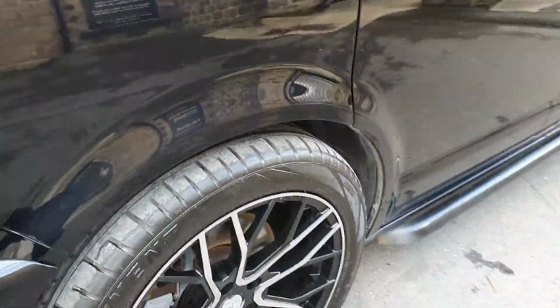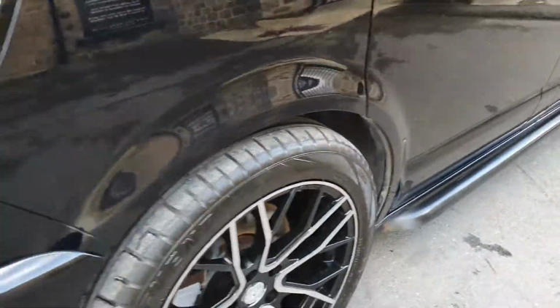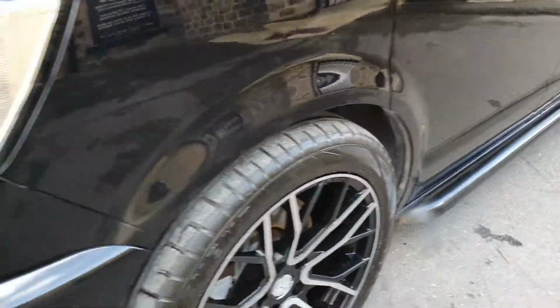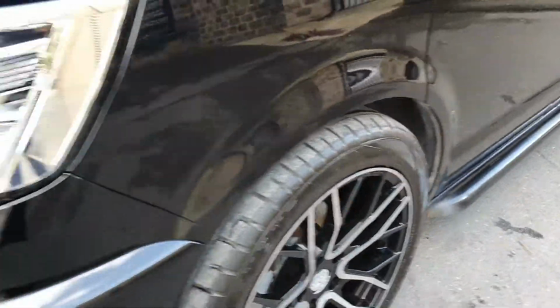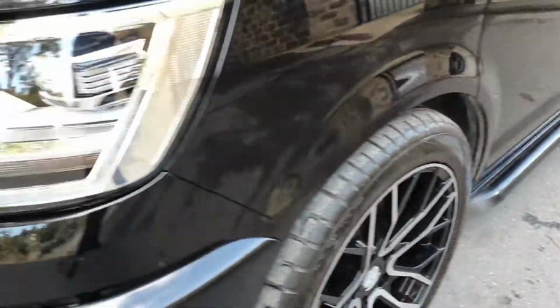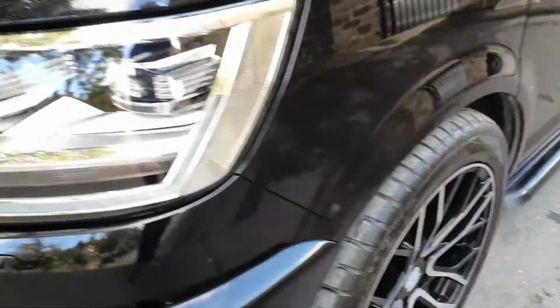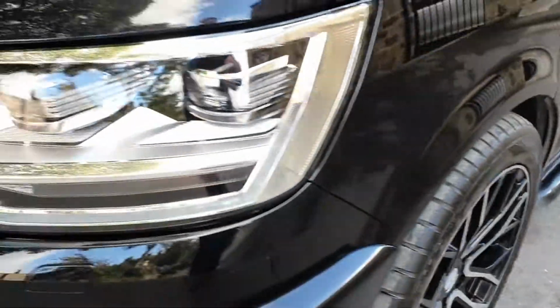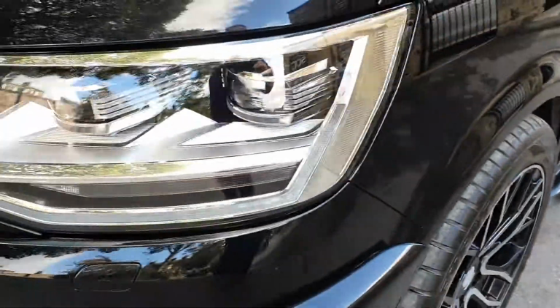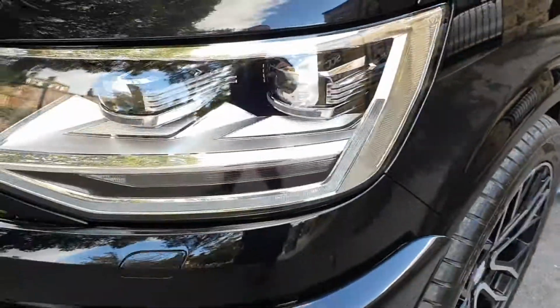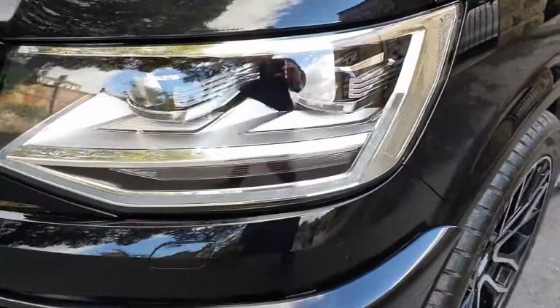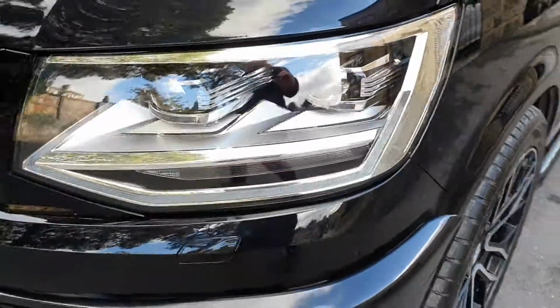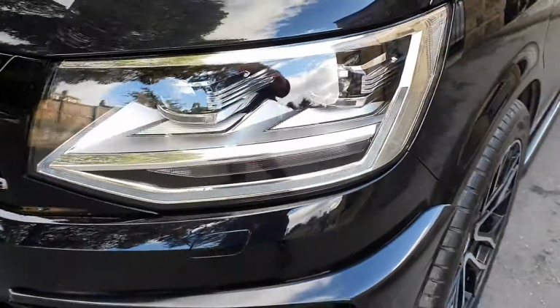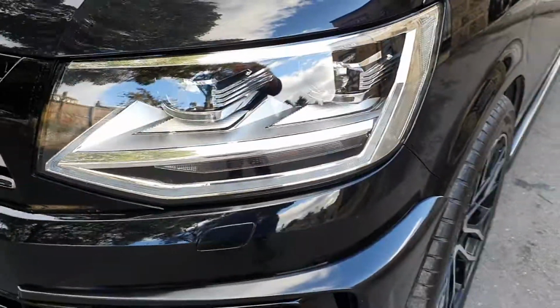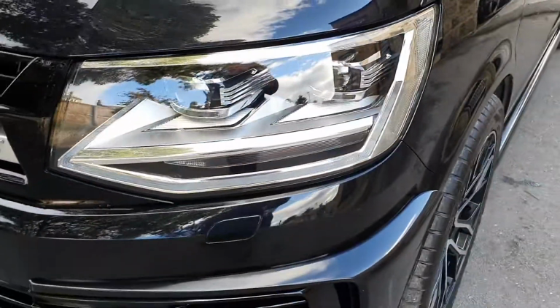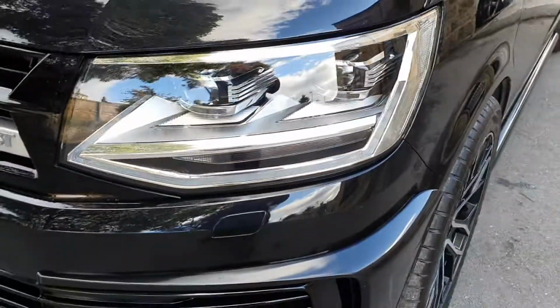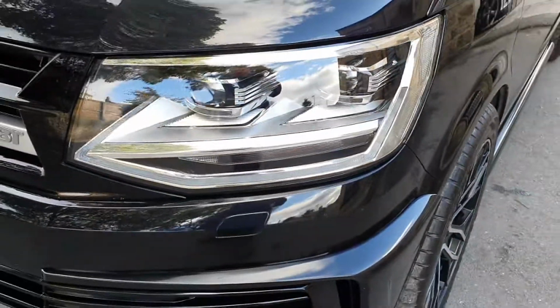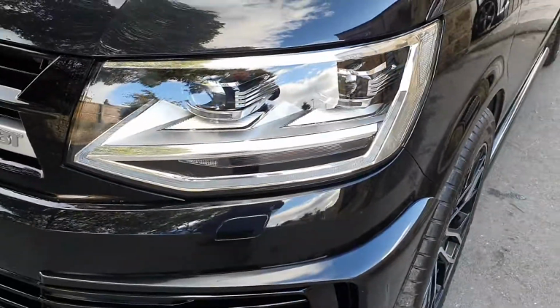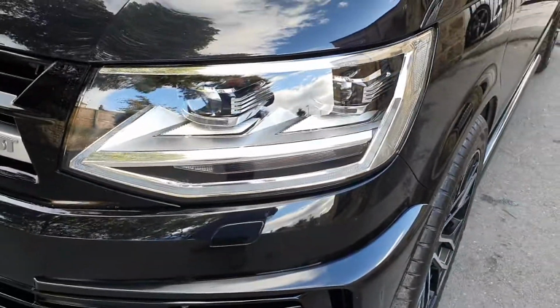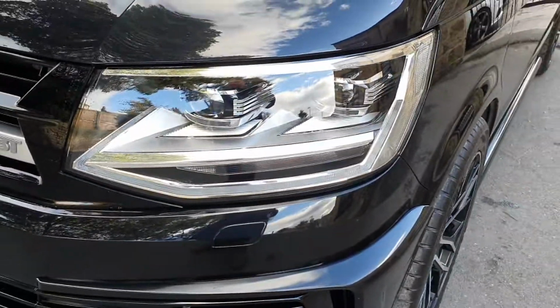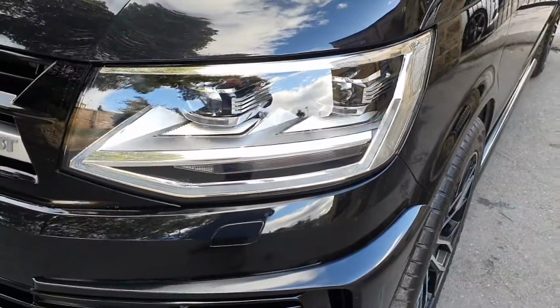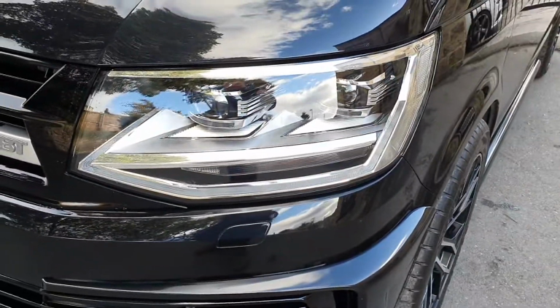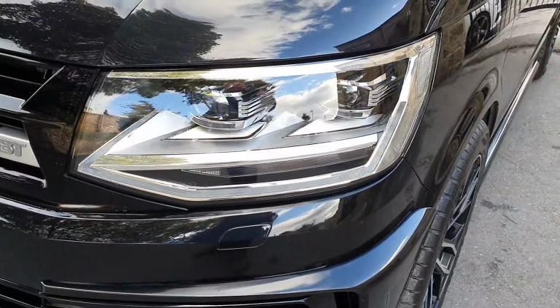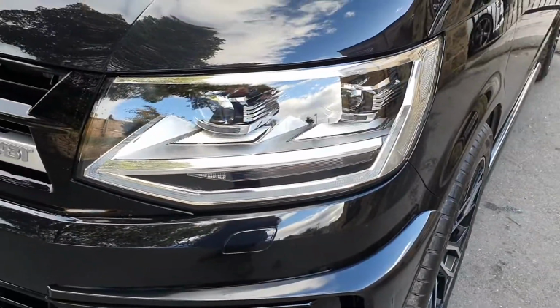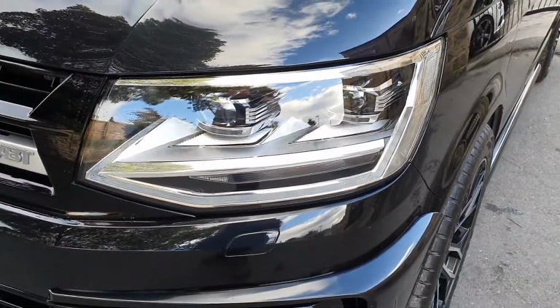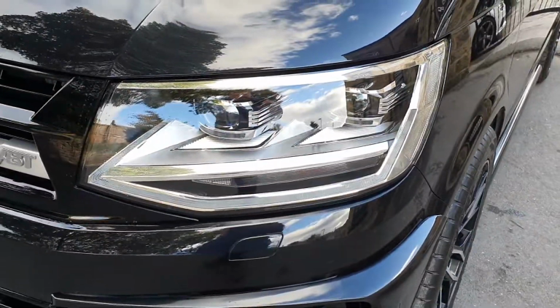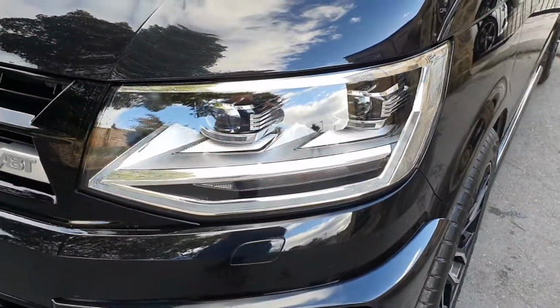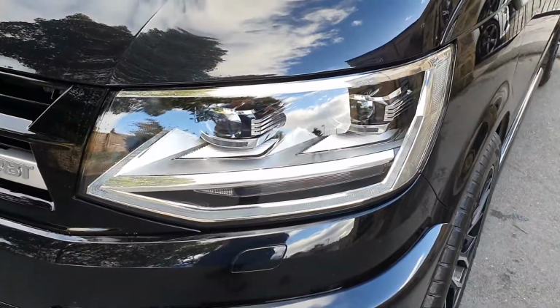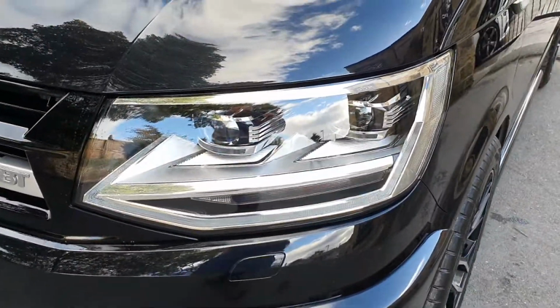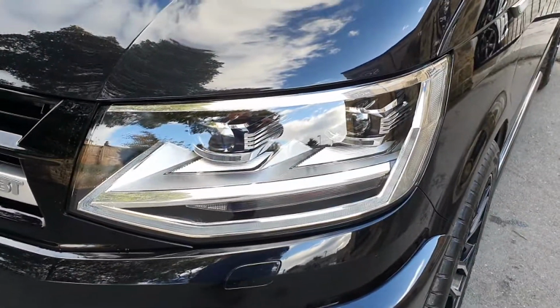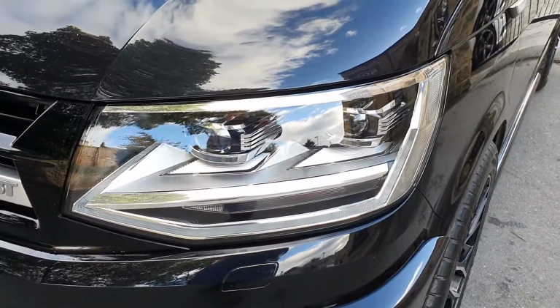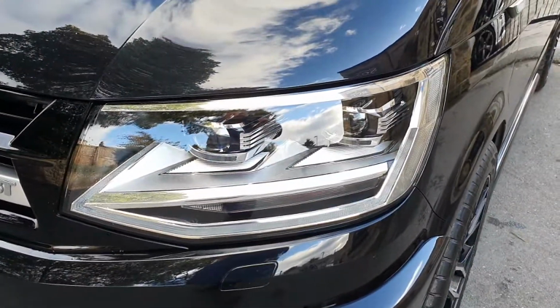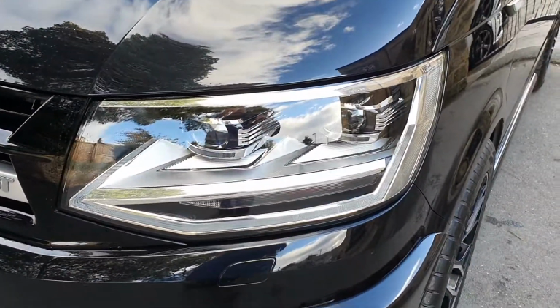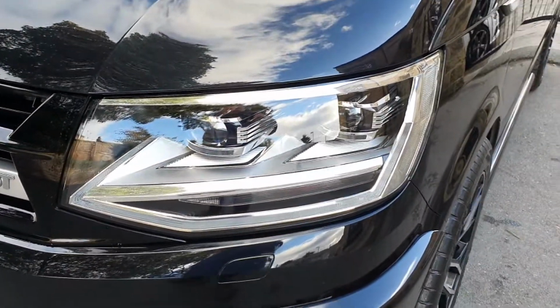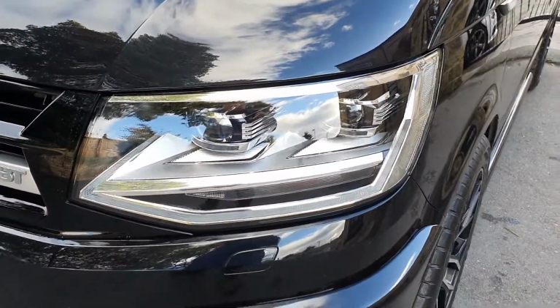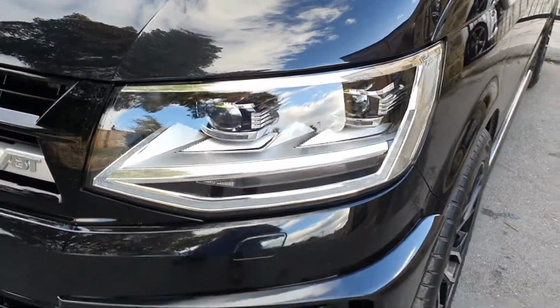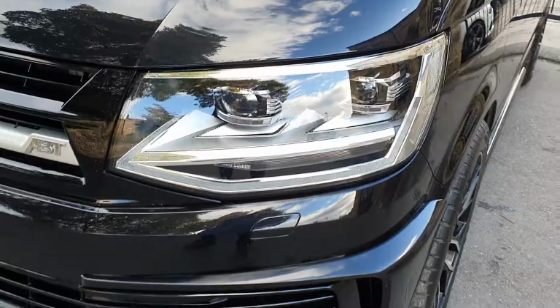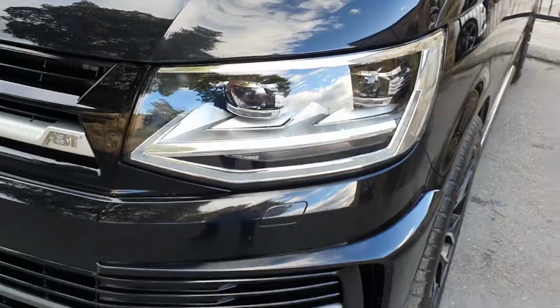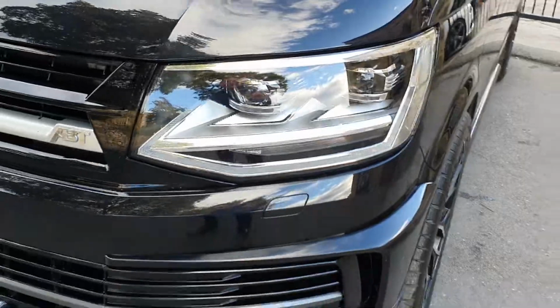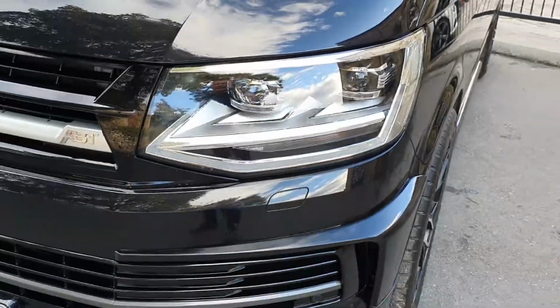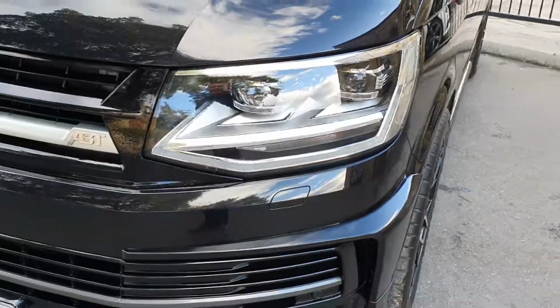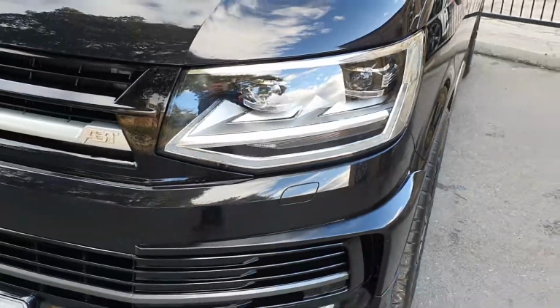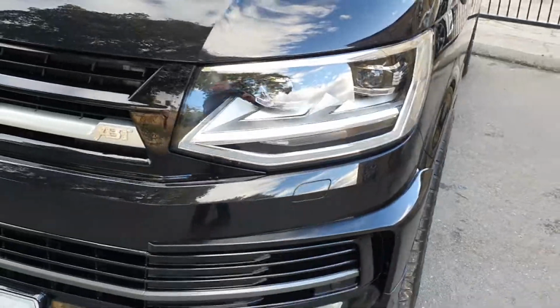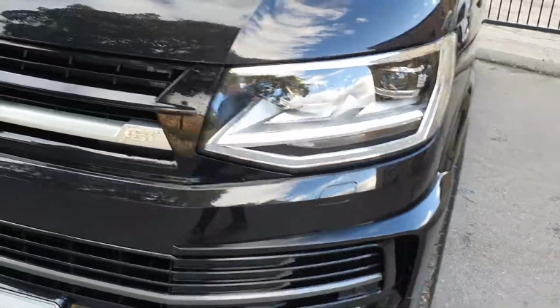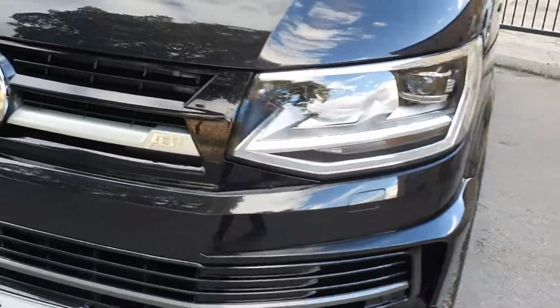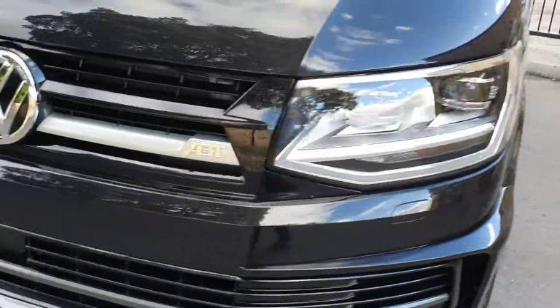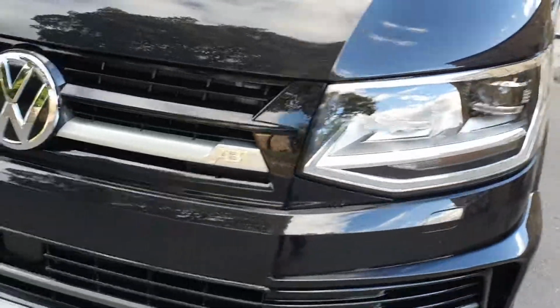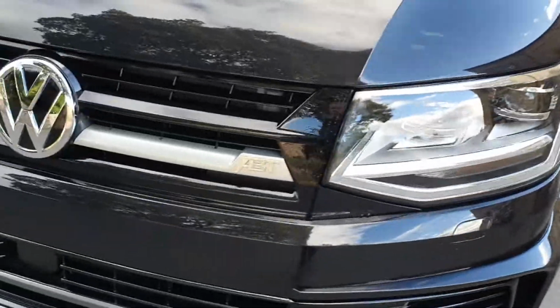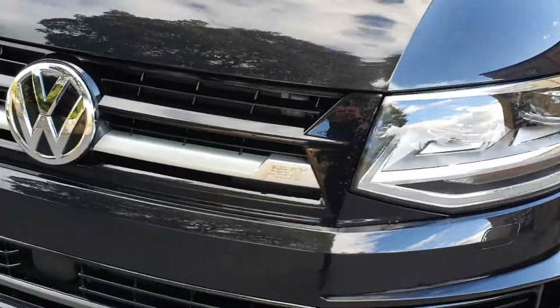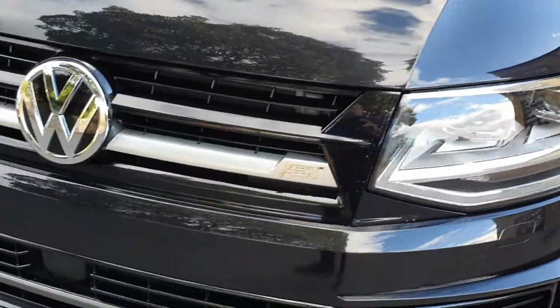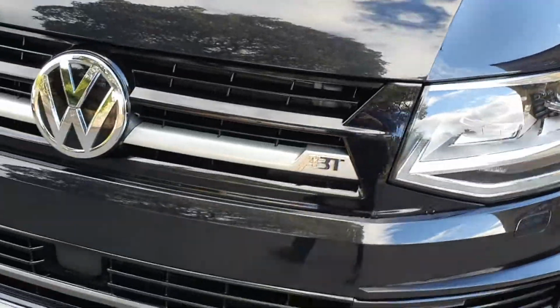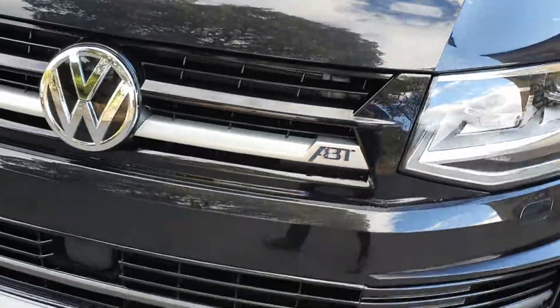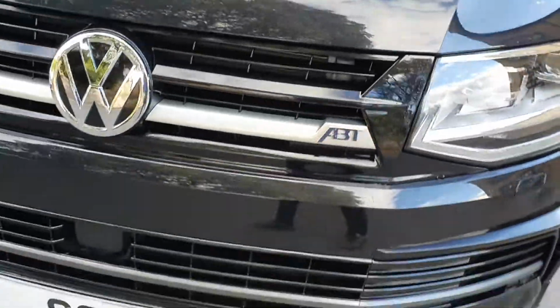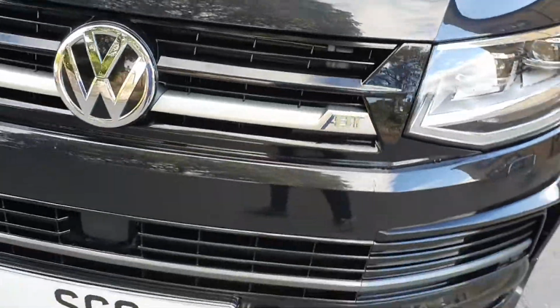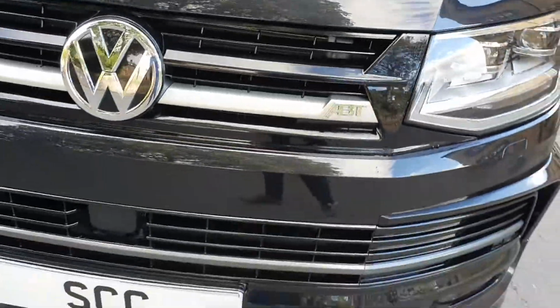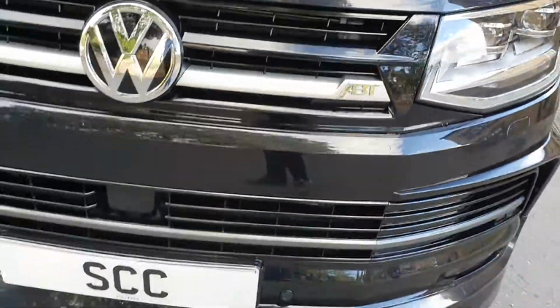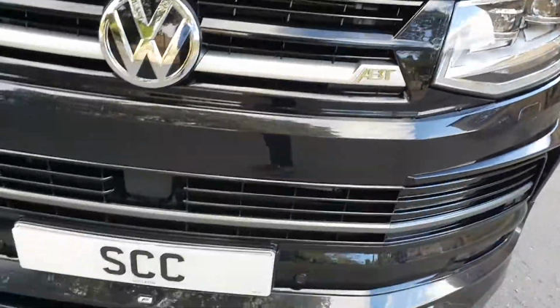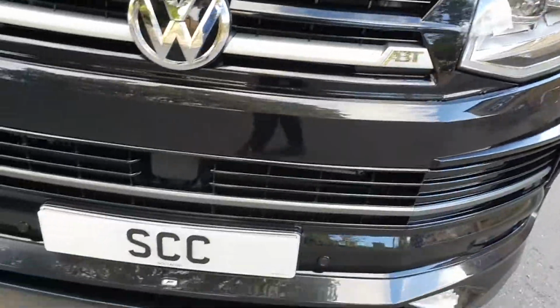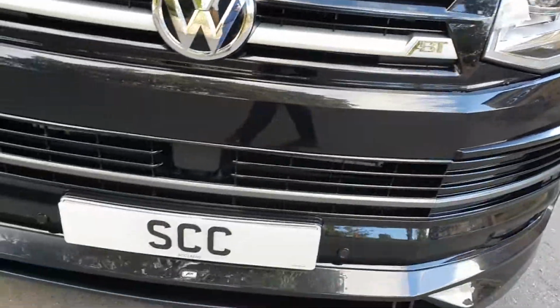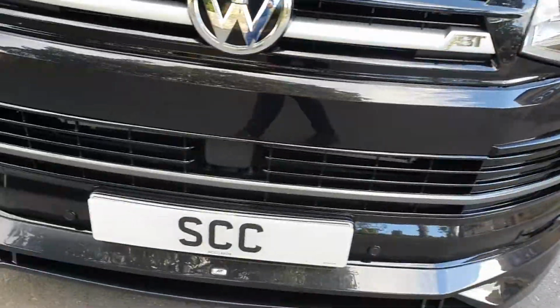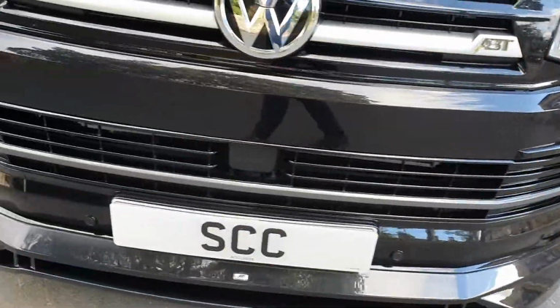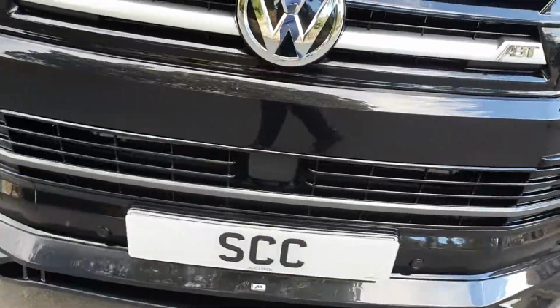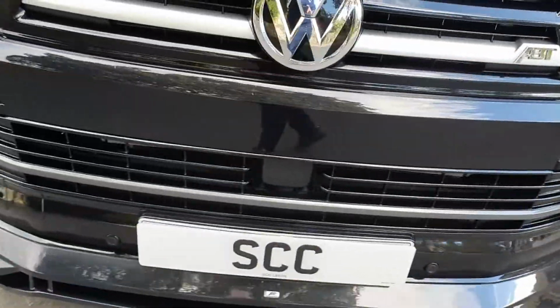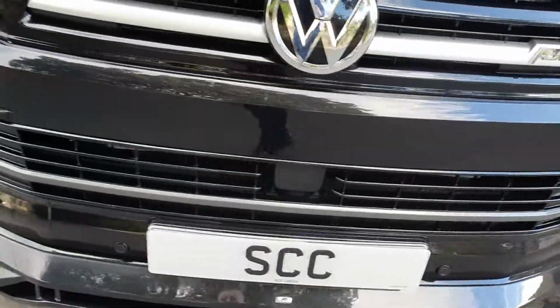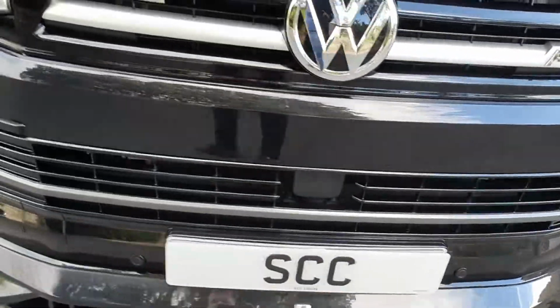It's got the headlight conversion as well — LED and Xenon units. And it has a genuine ABT body kit.